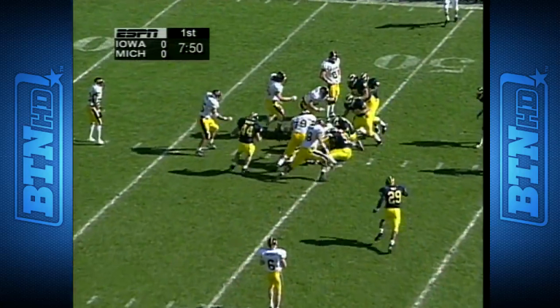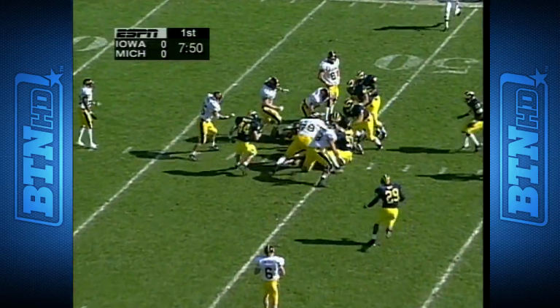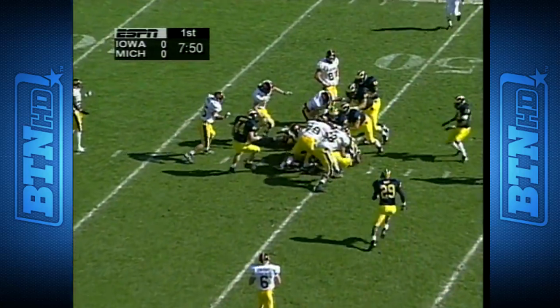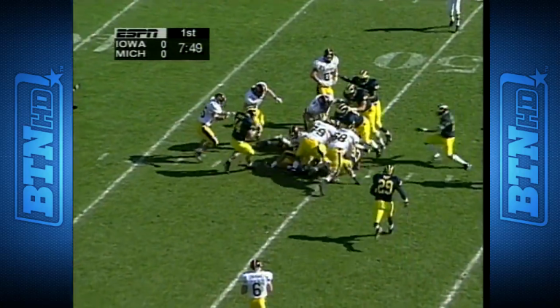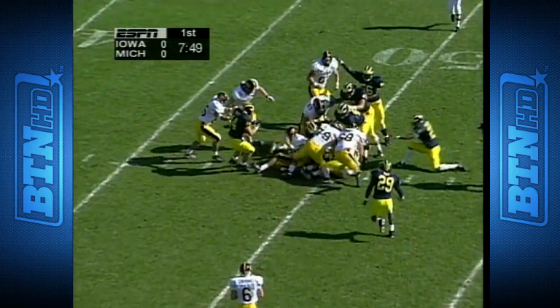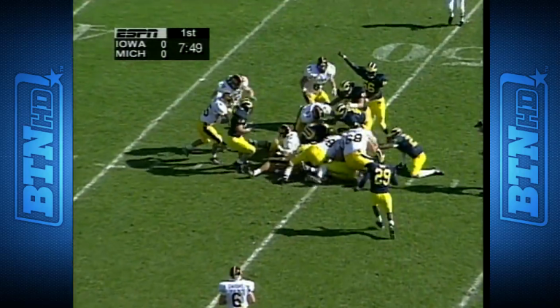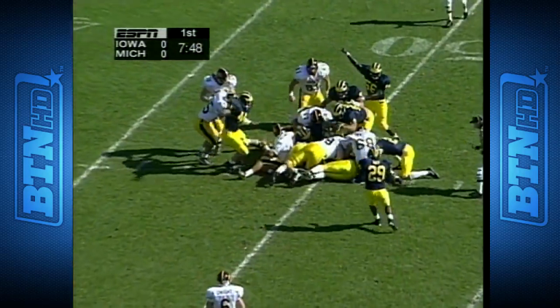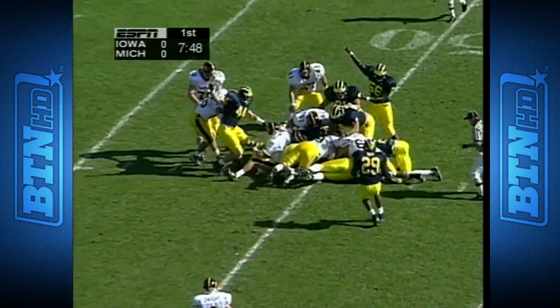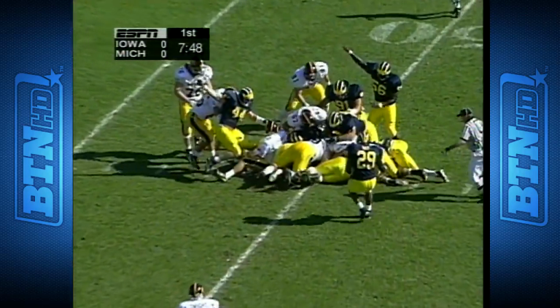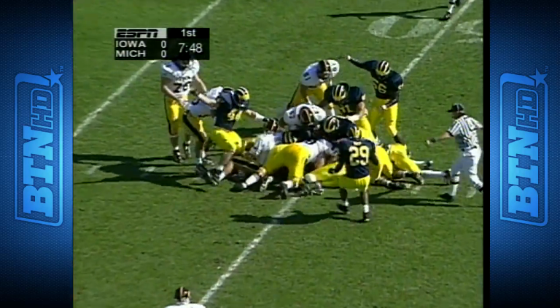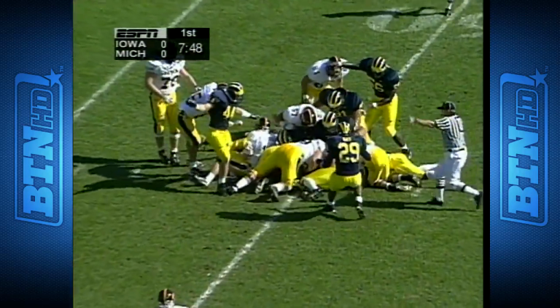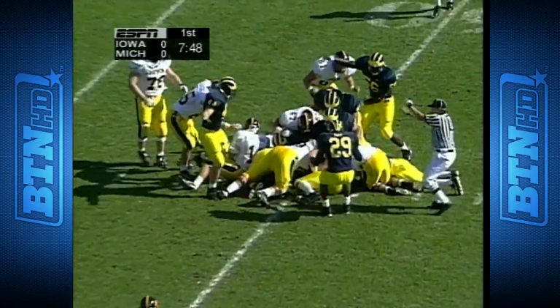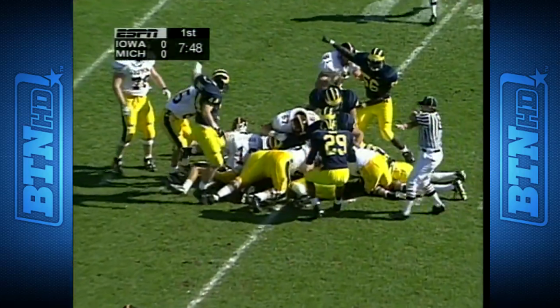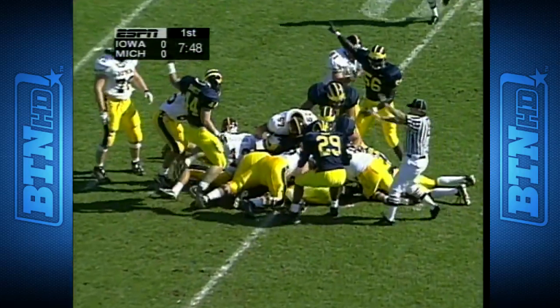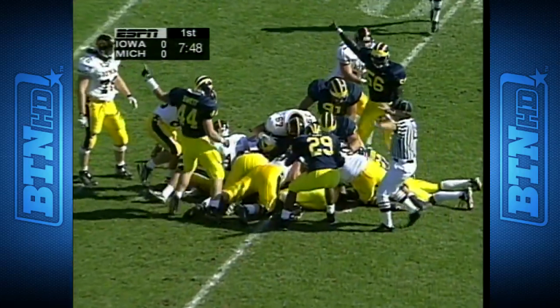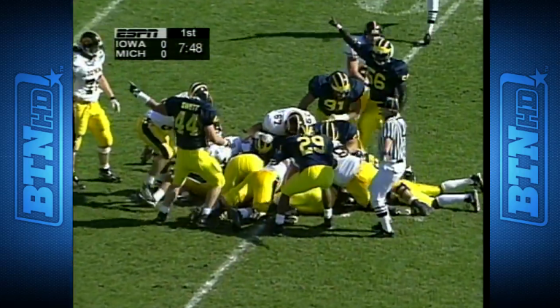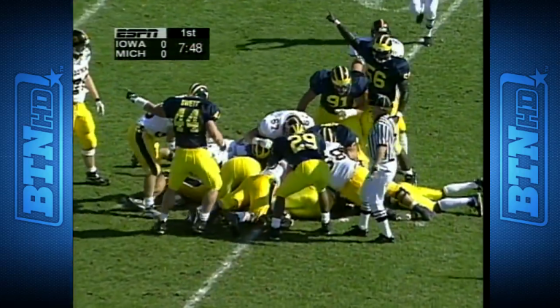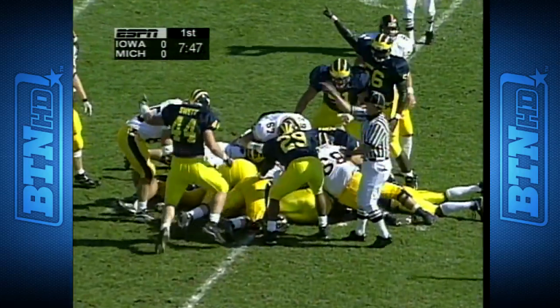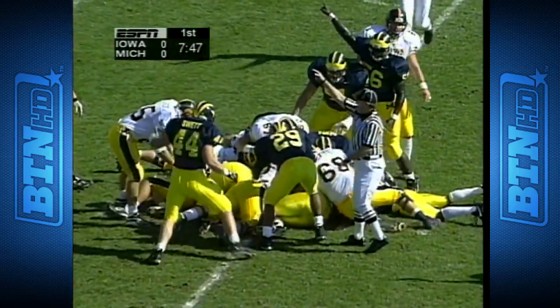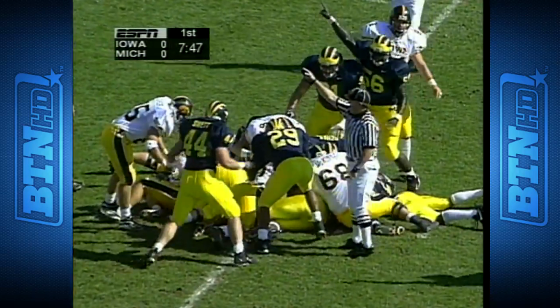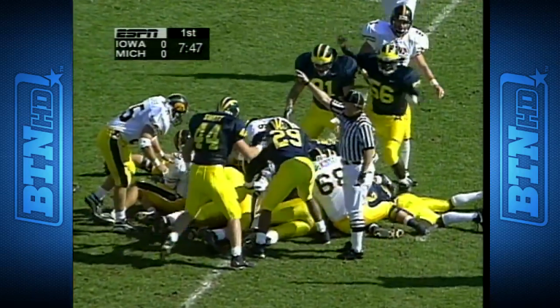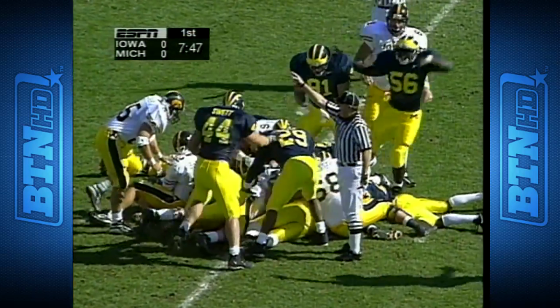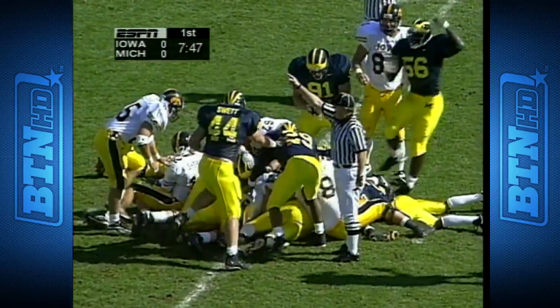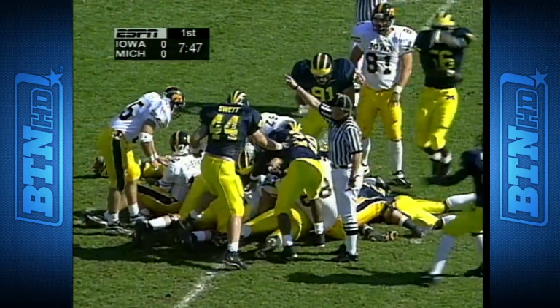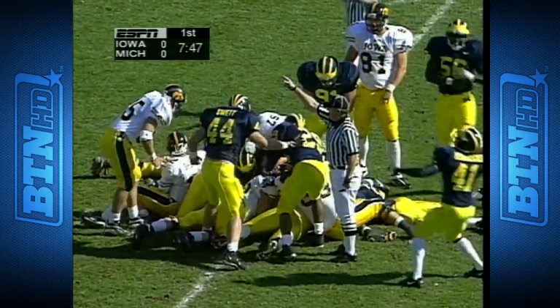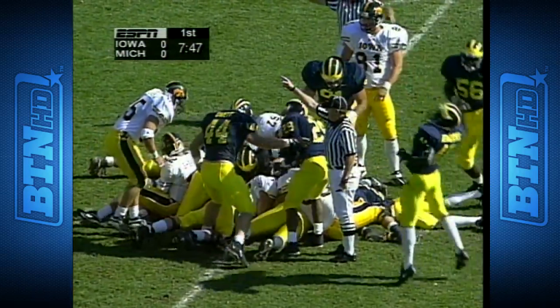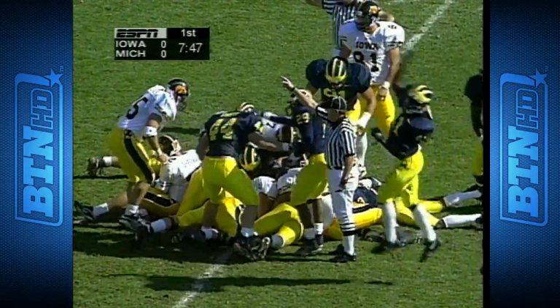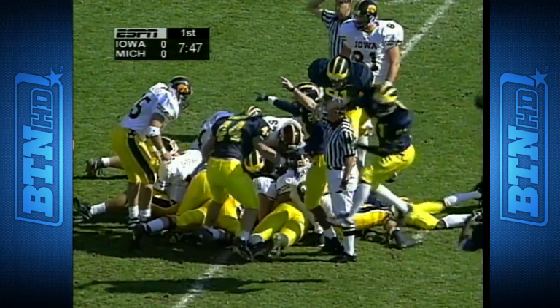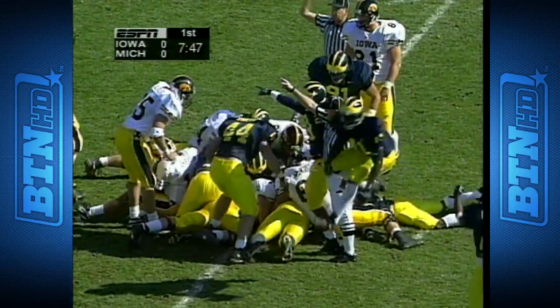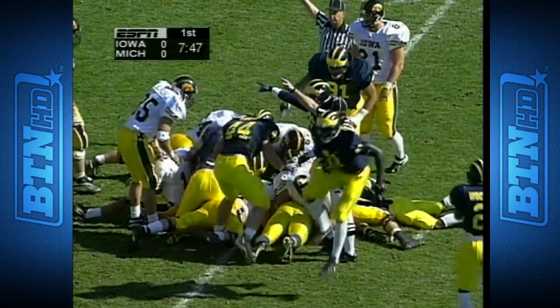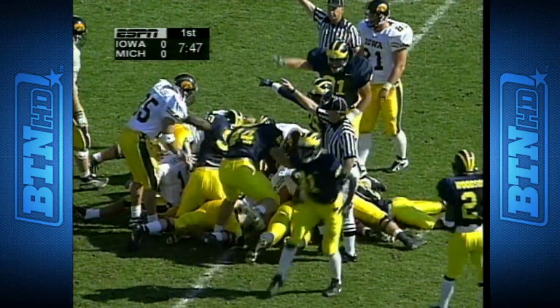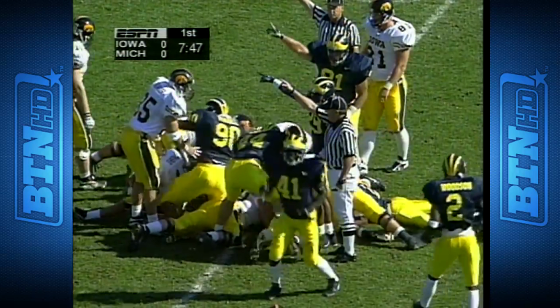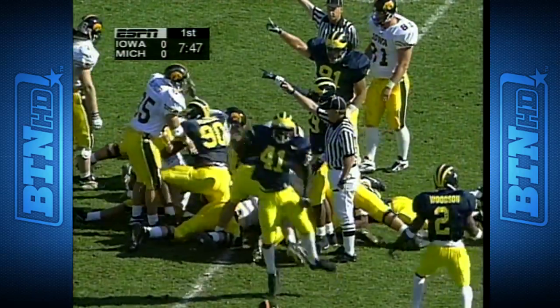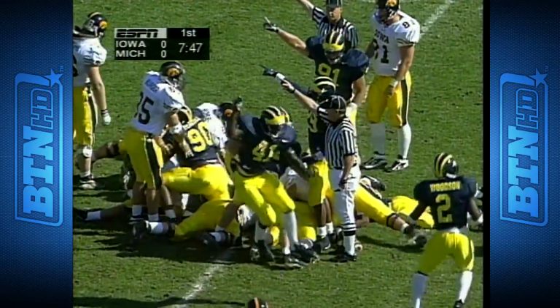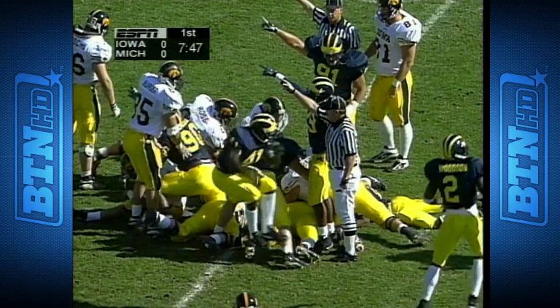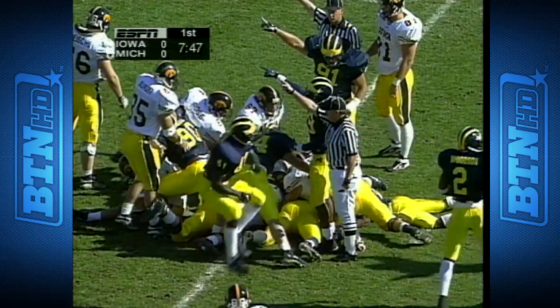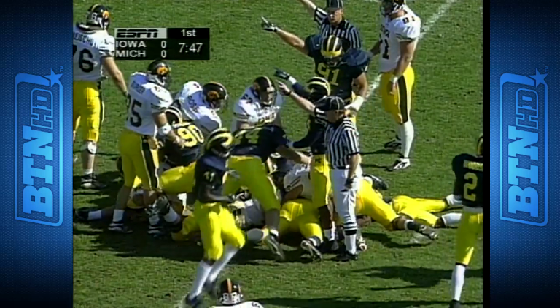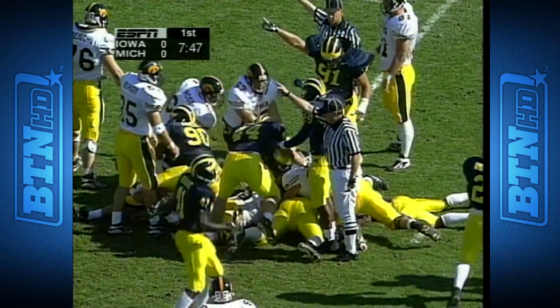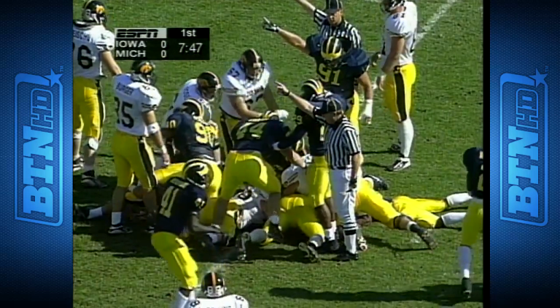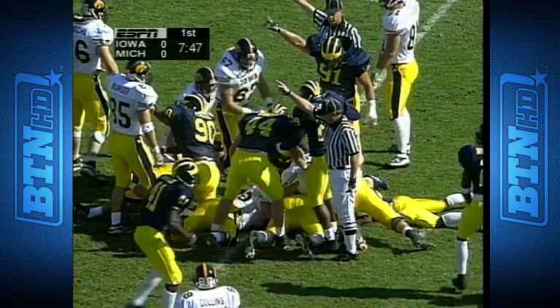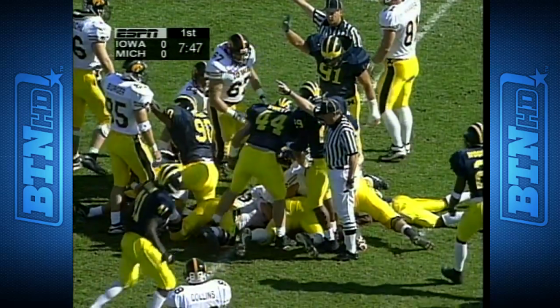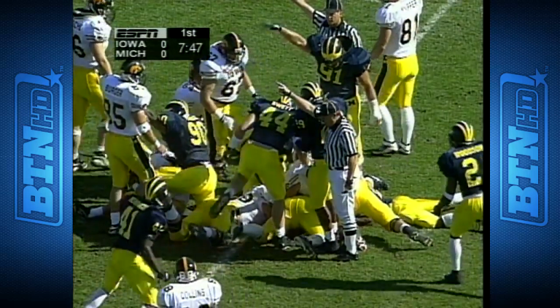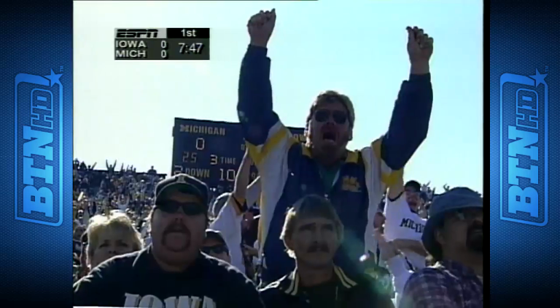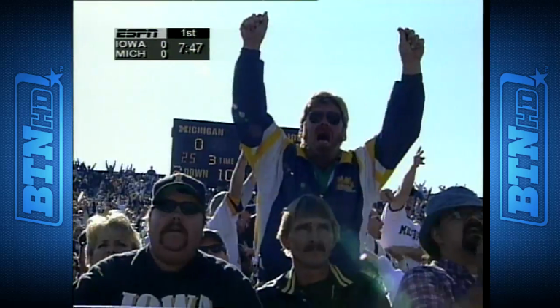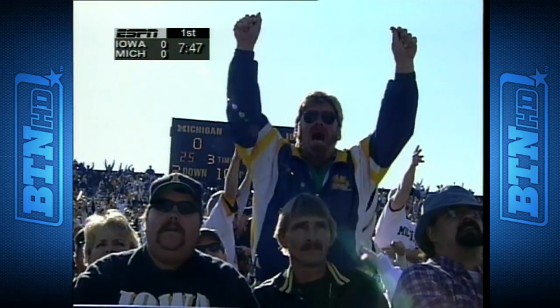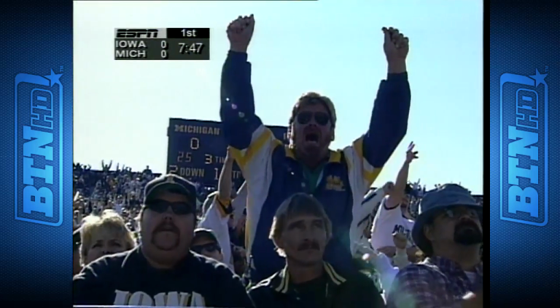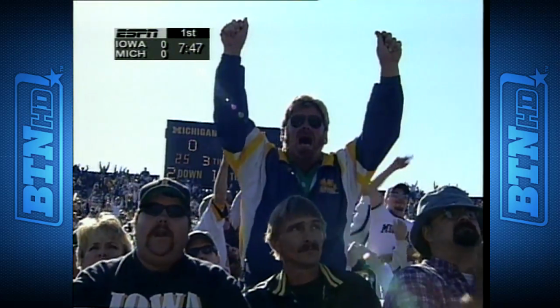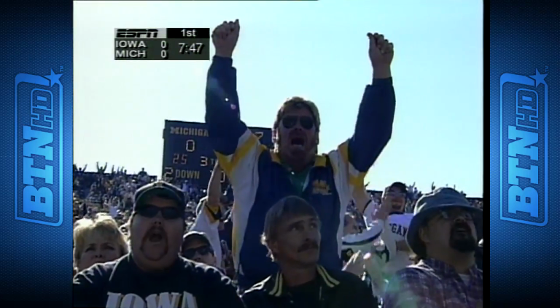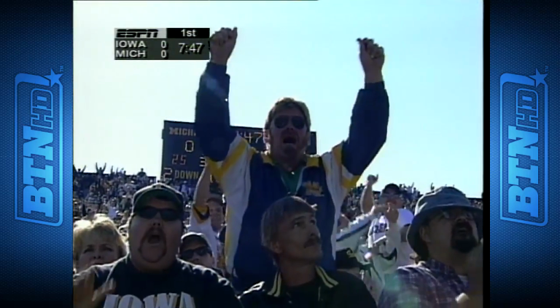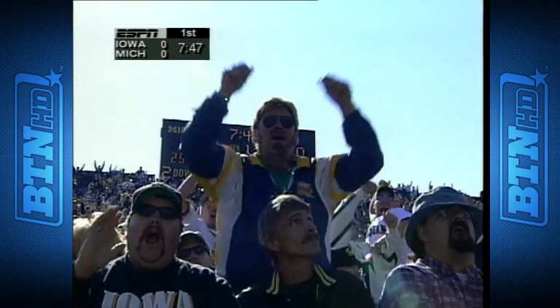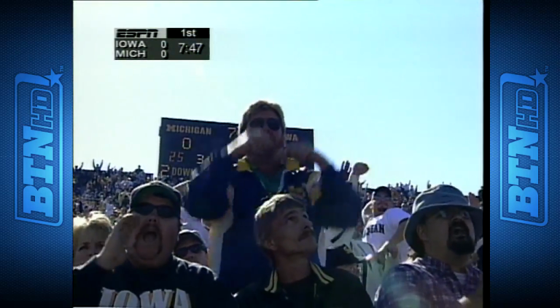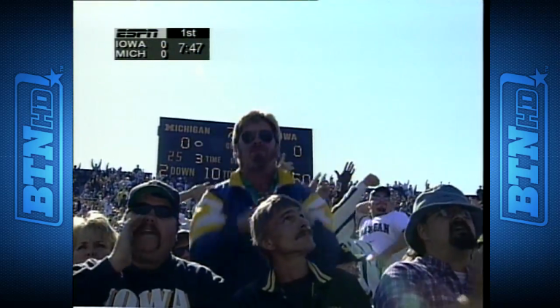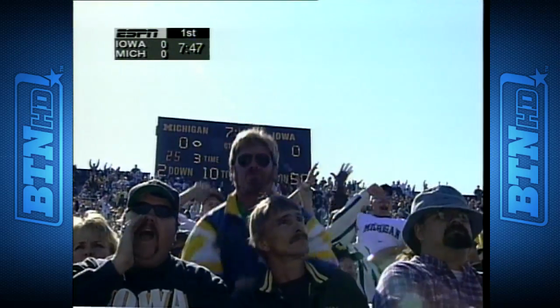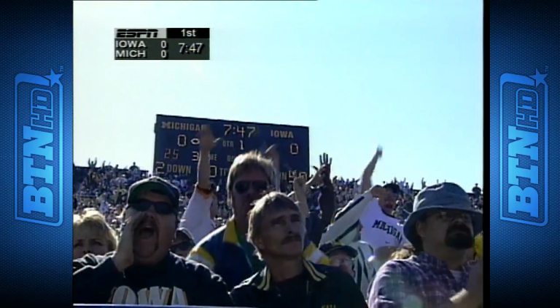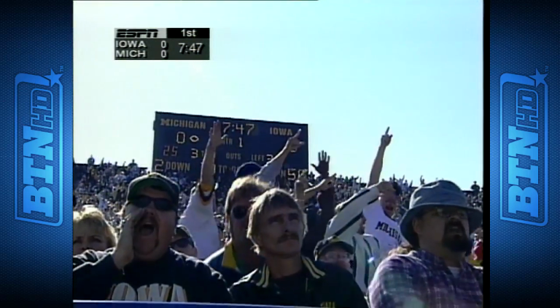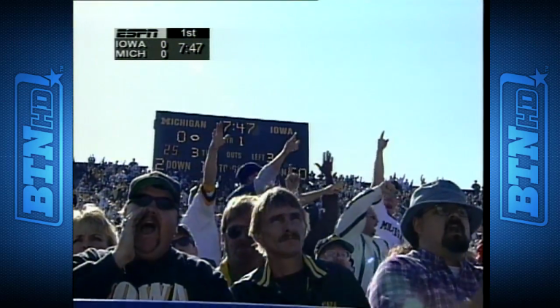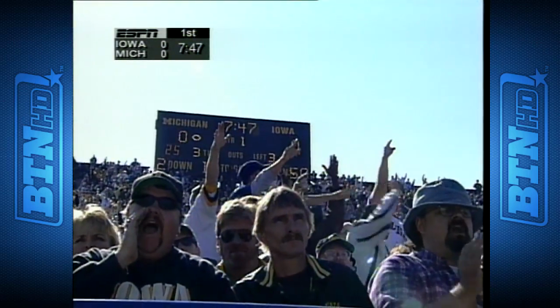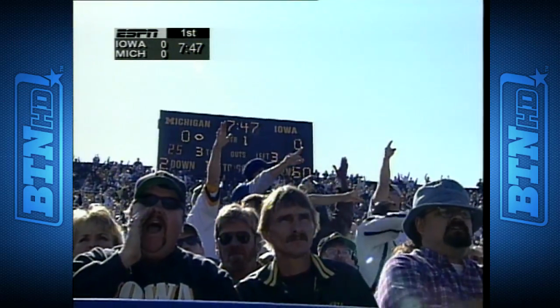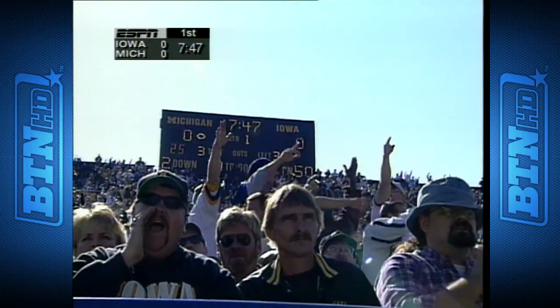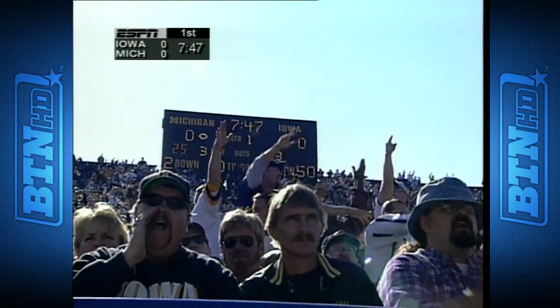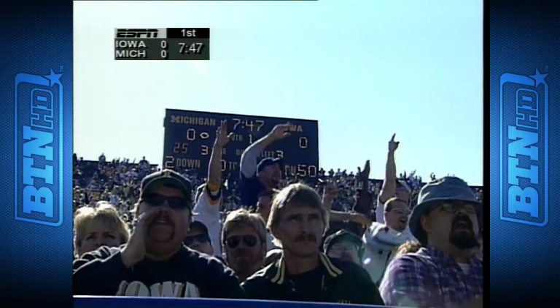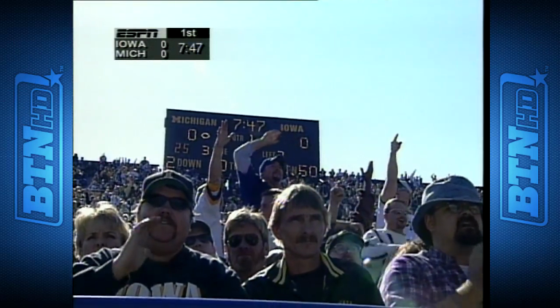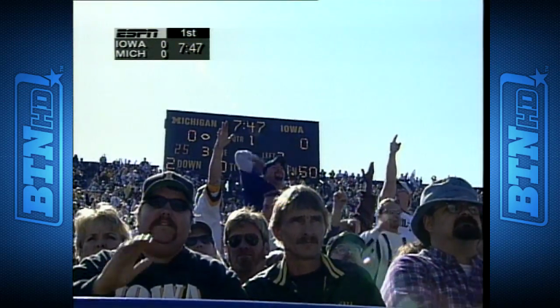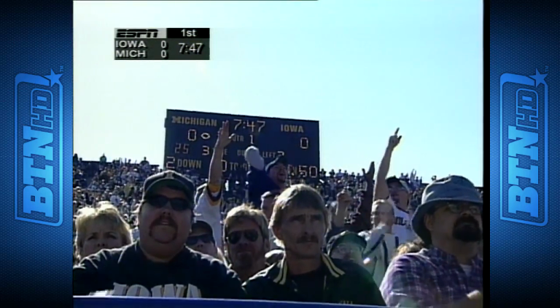First one in the middle — the snap to Derrick Rose, Sherman didn't get the exchange, and Michigan recovers.